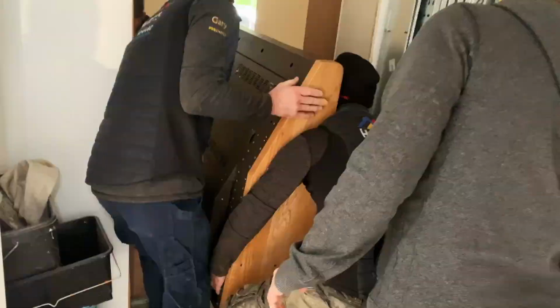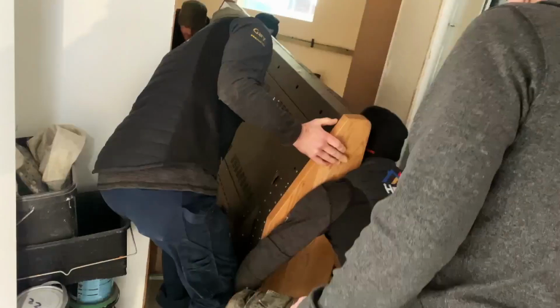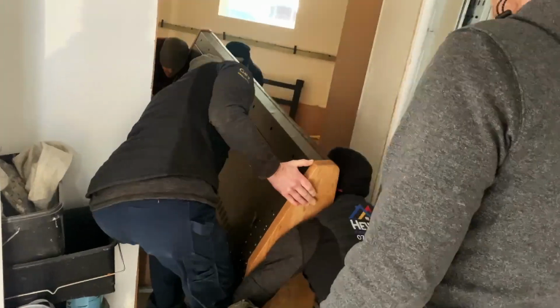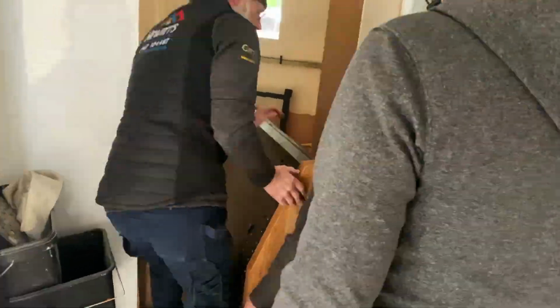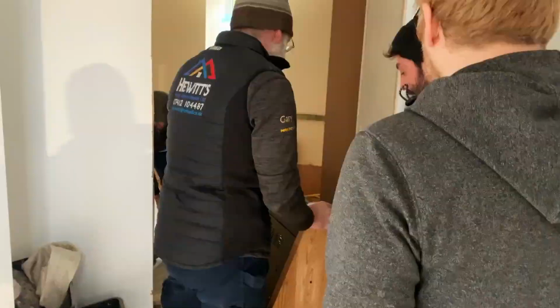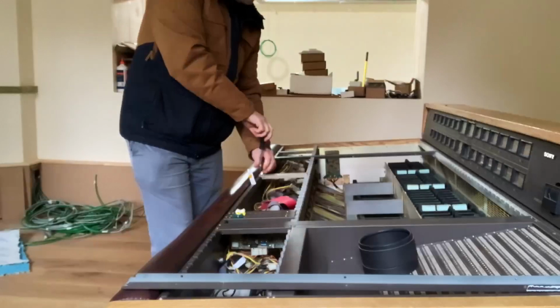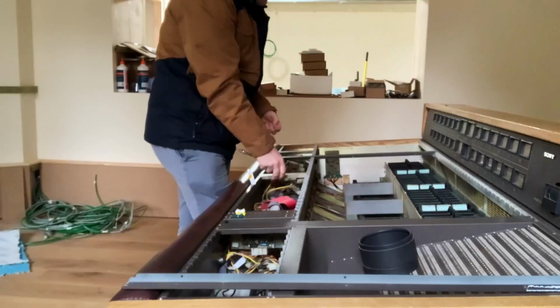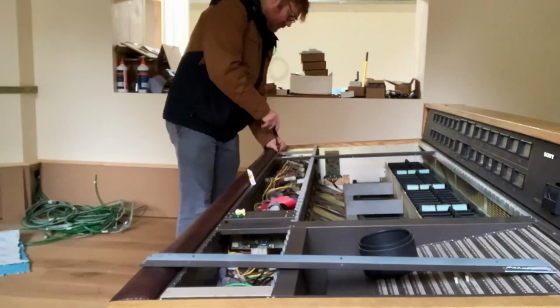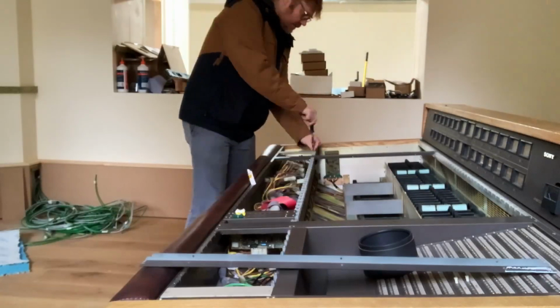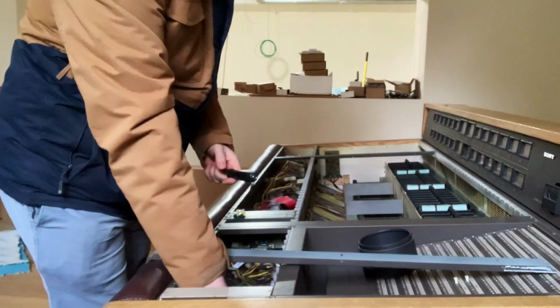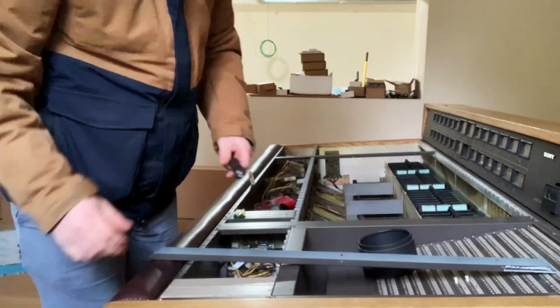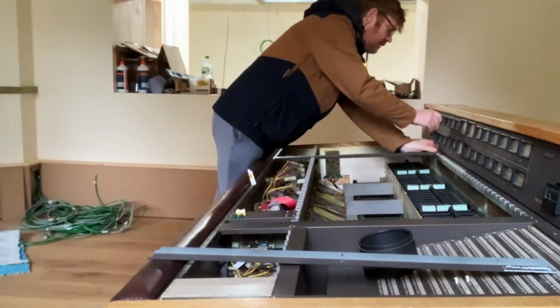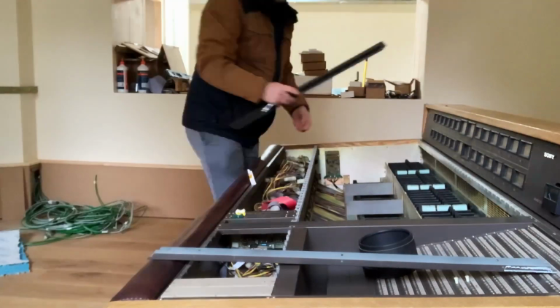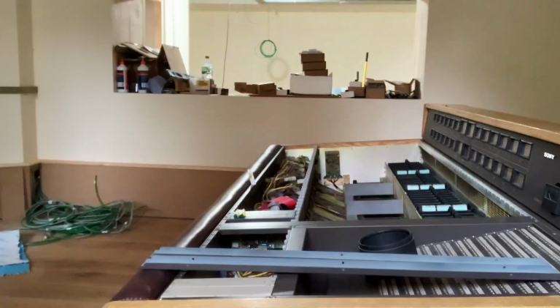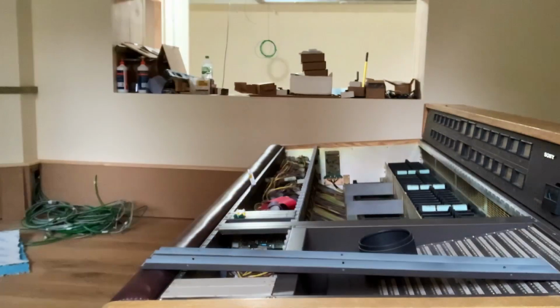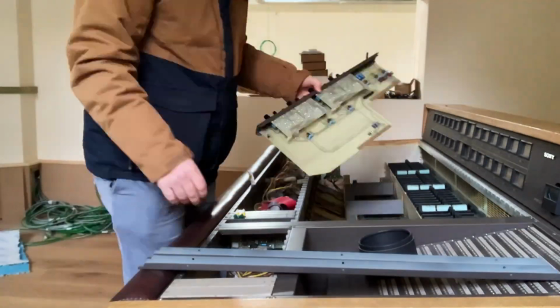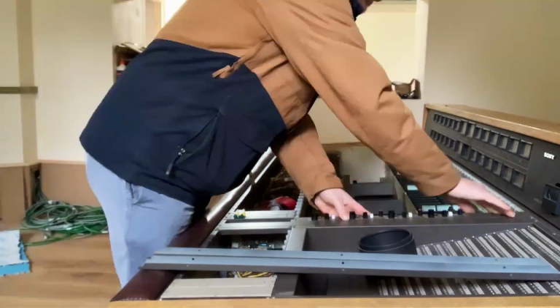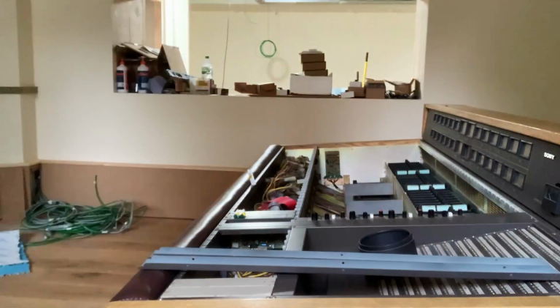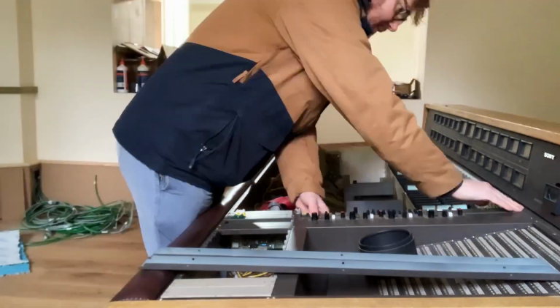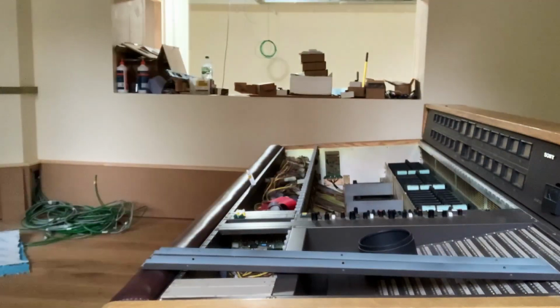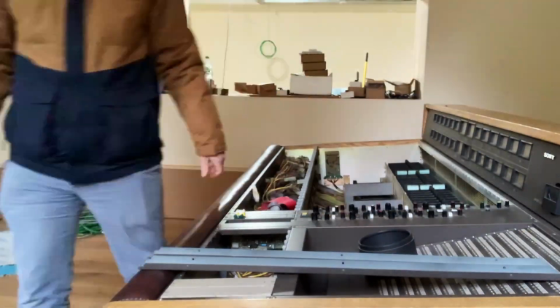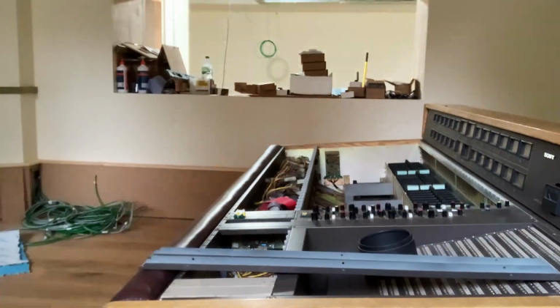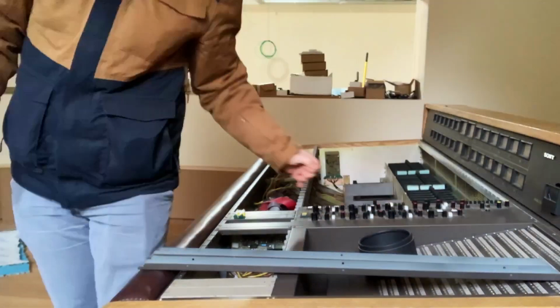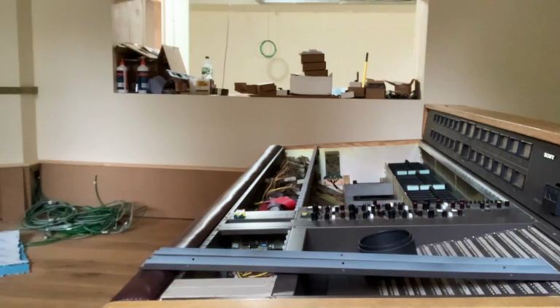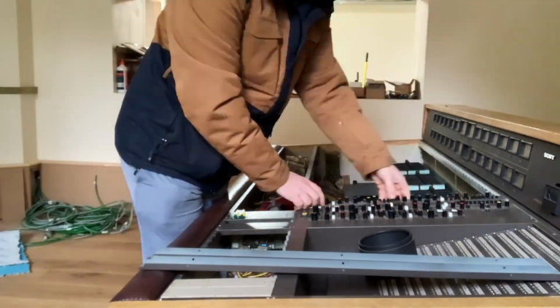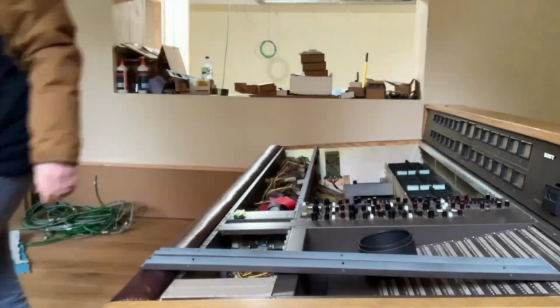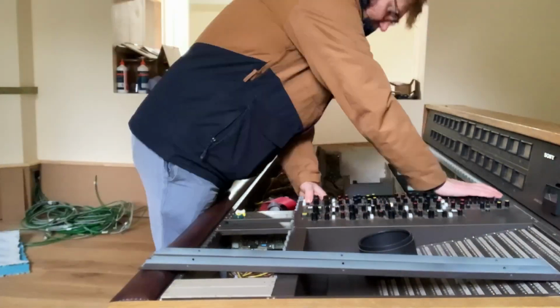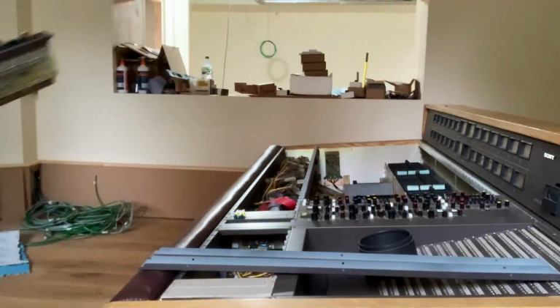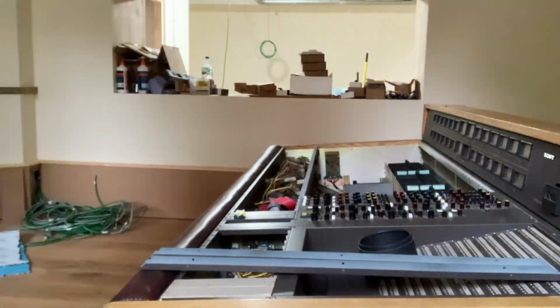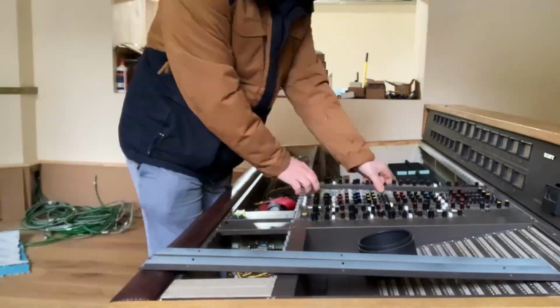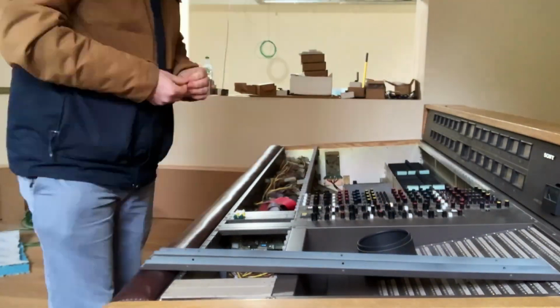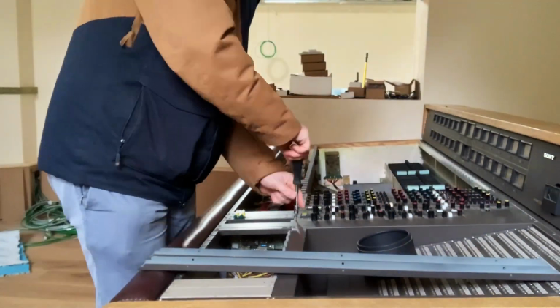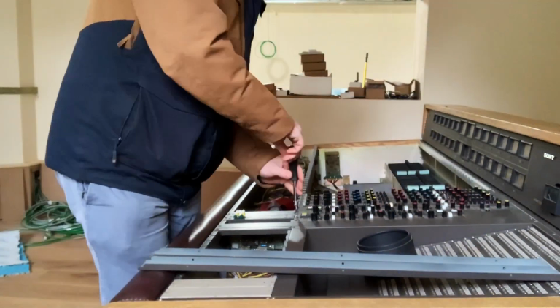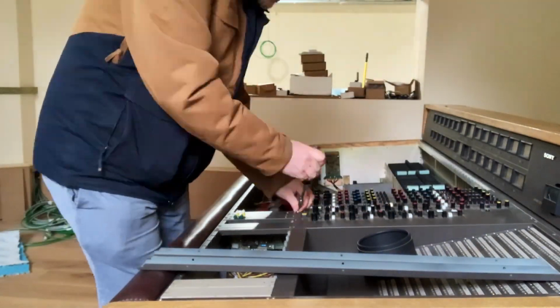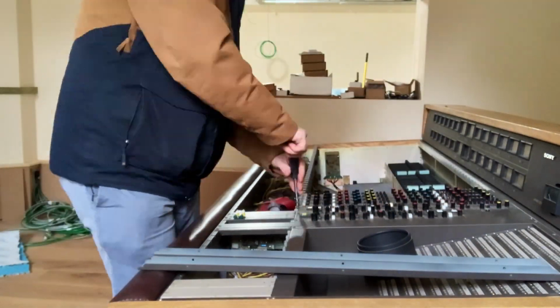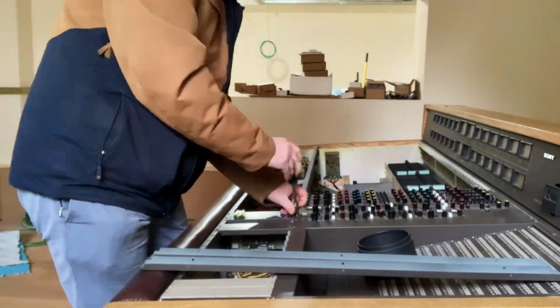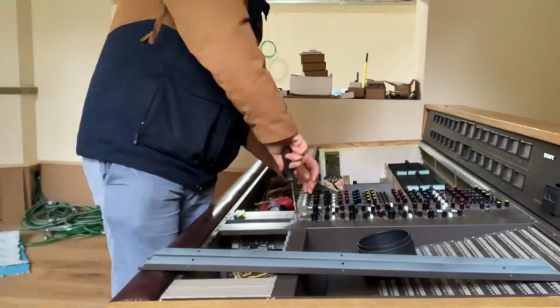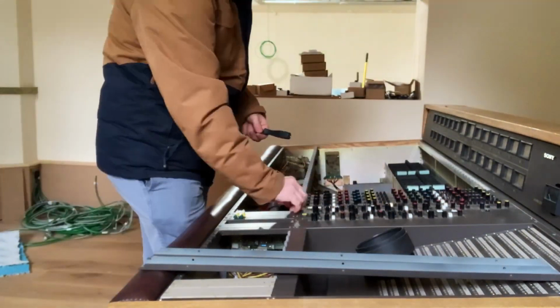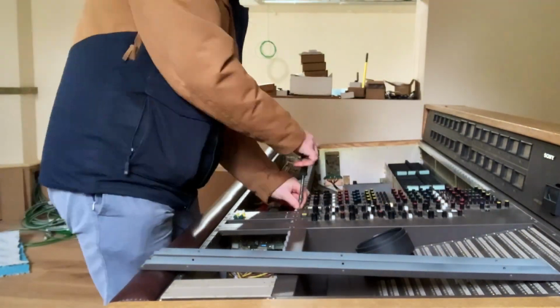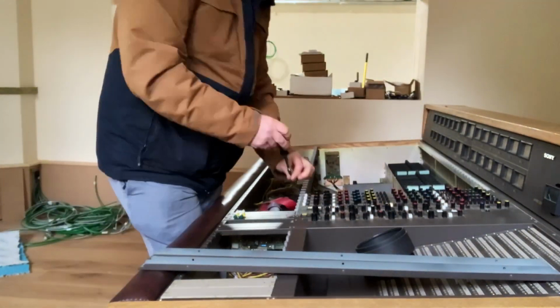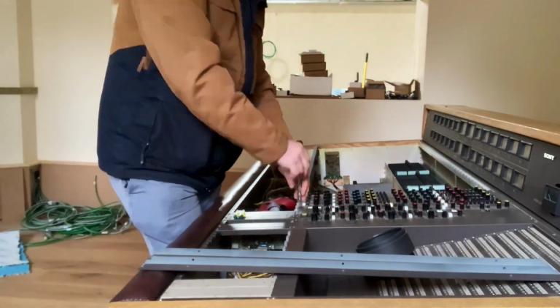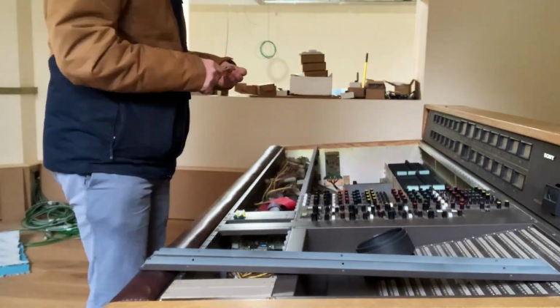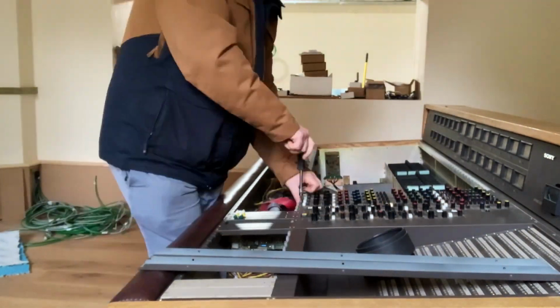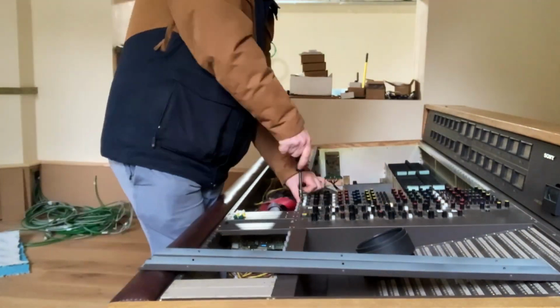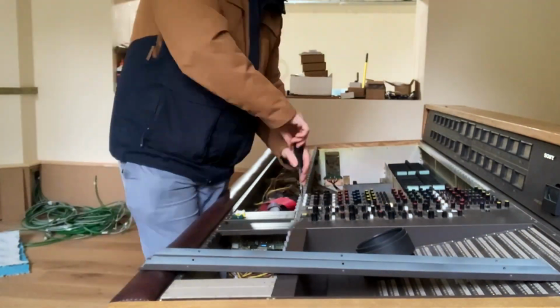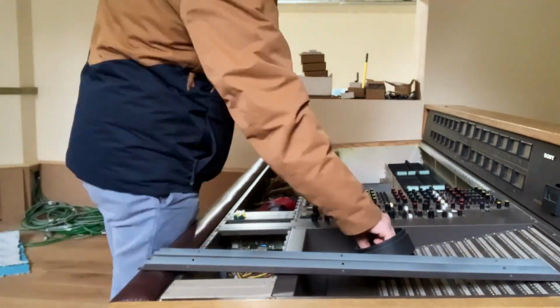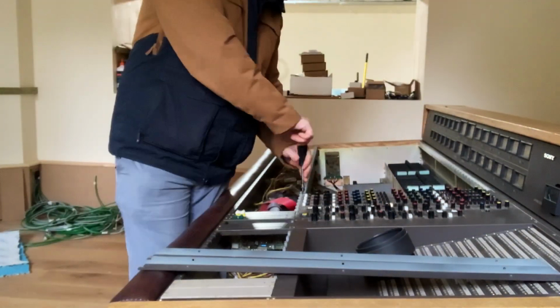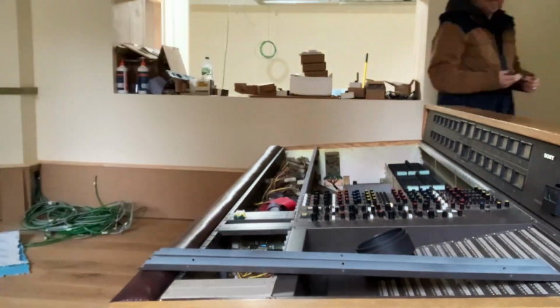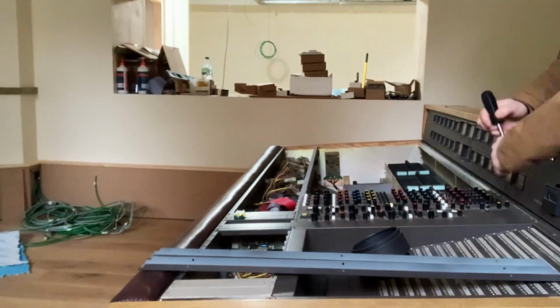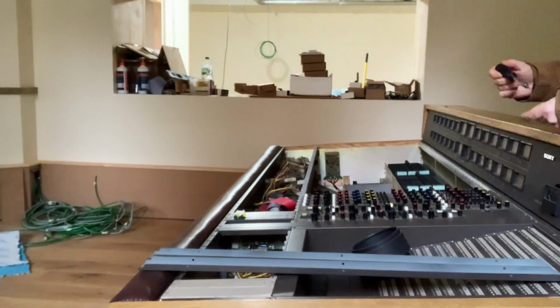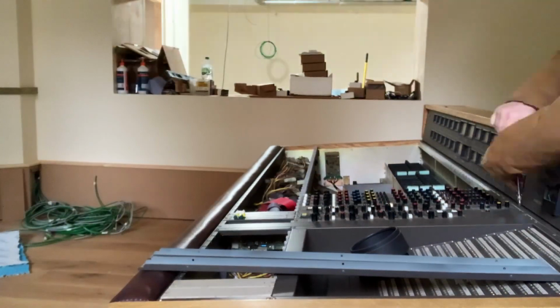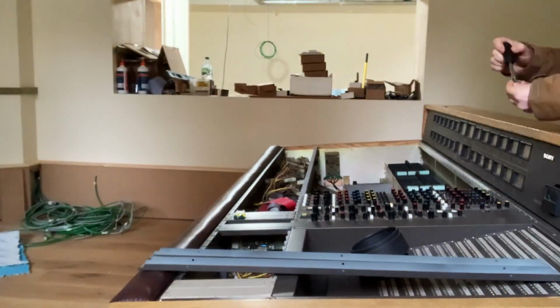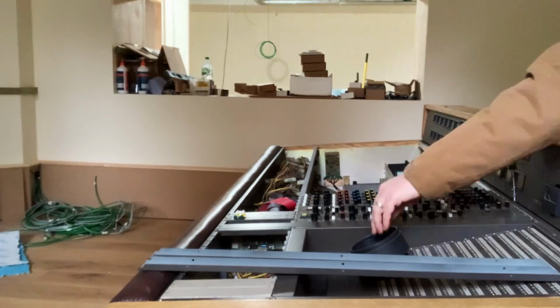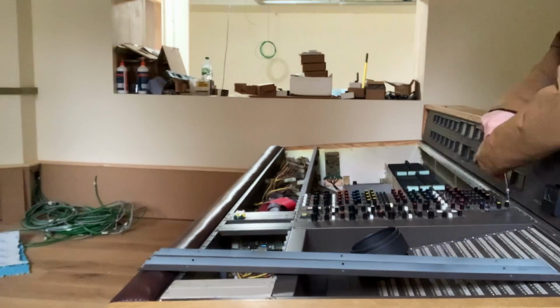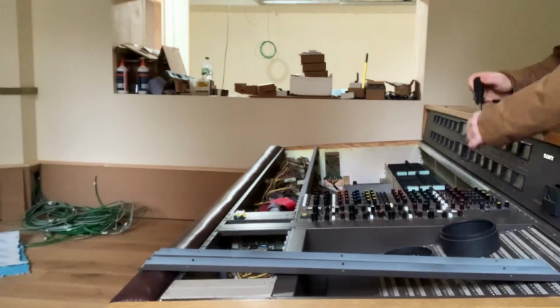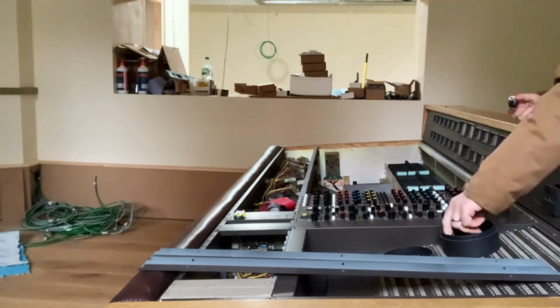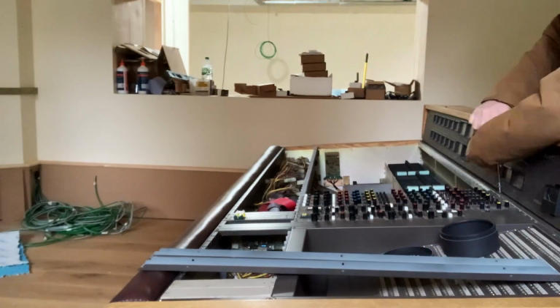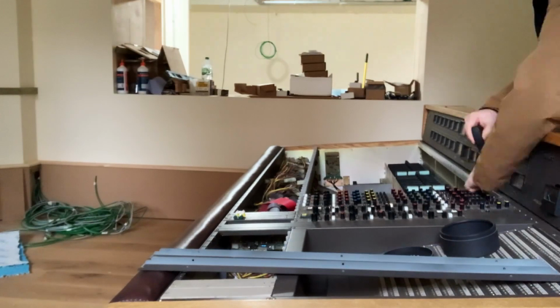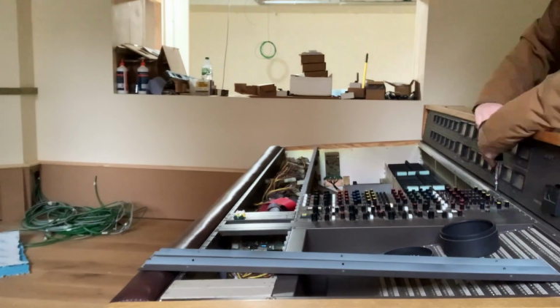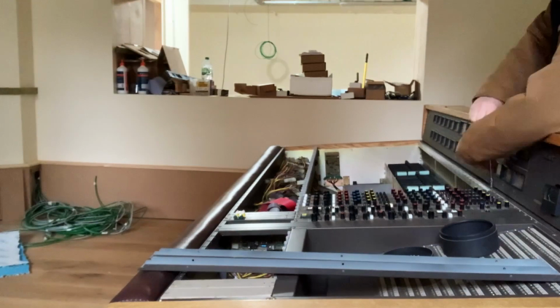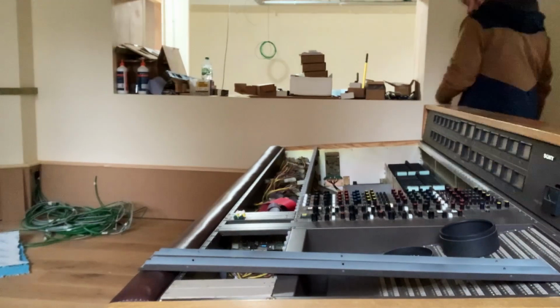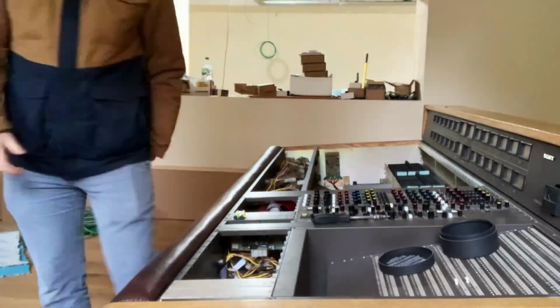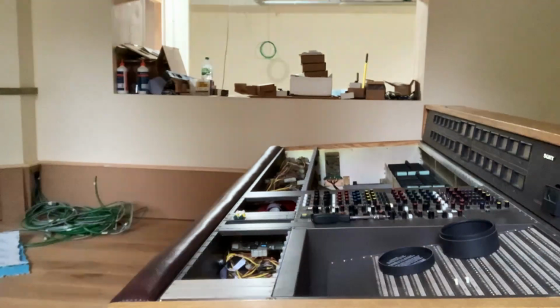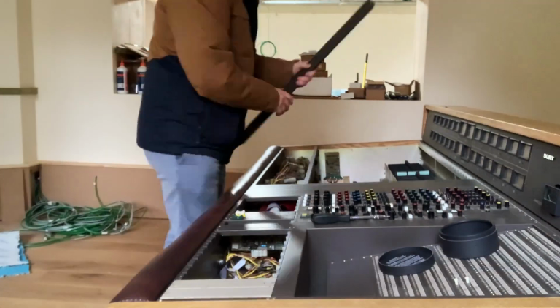The next step was to put the desk back together again.